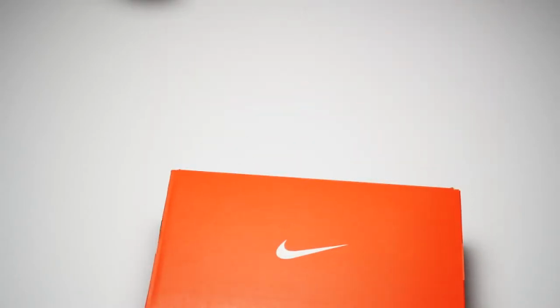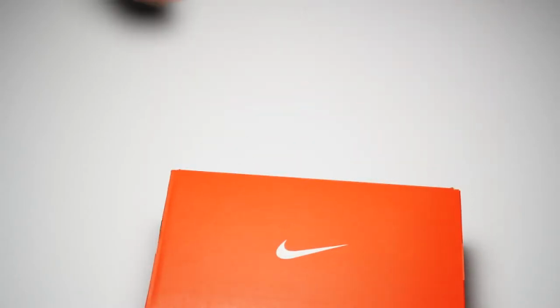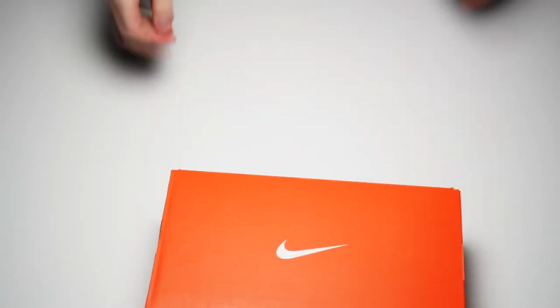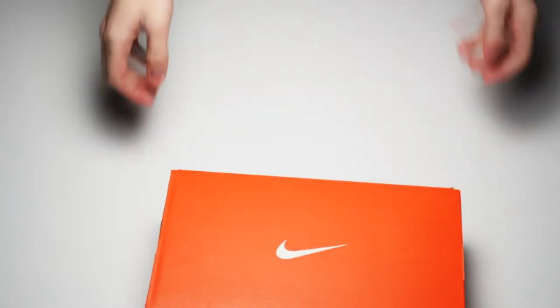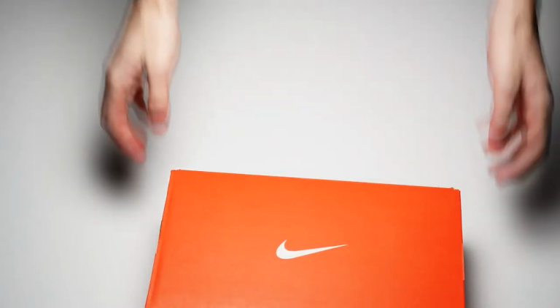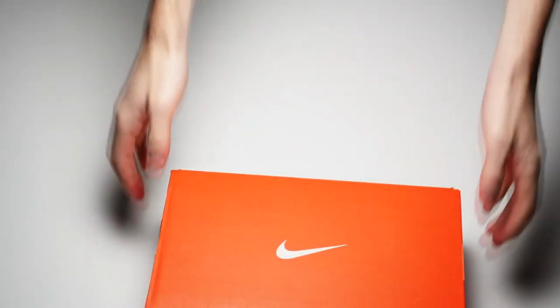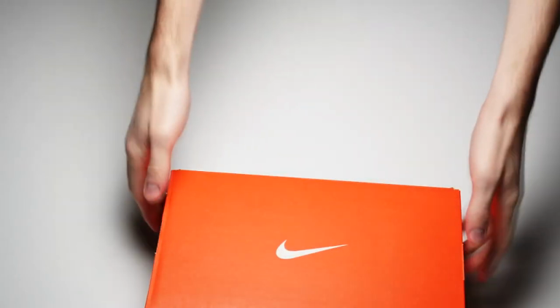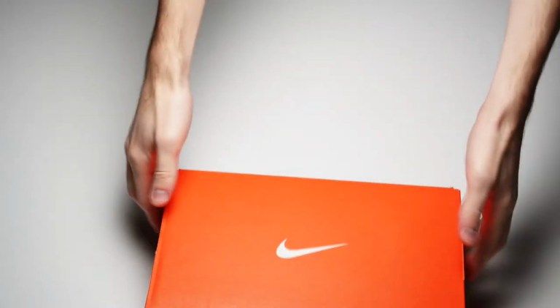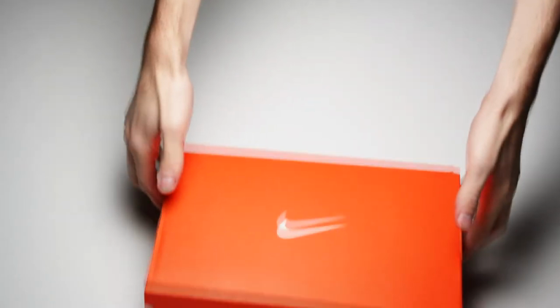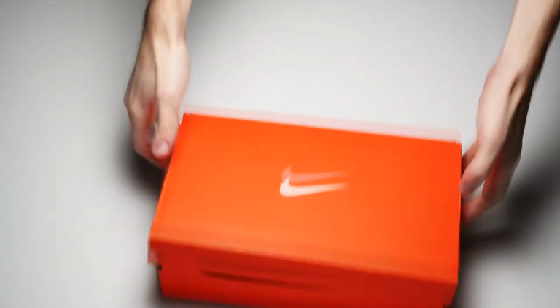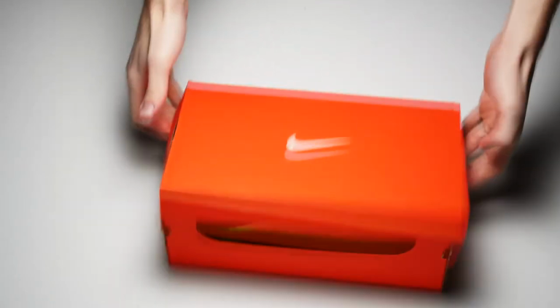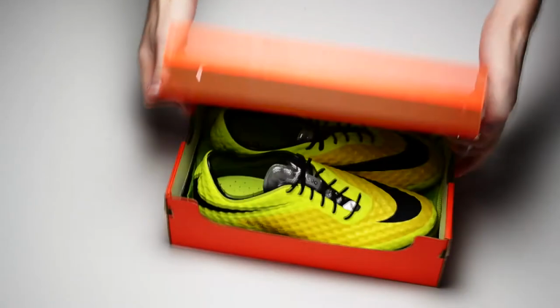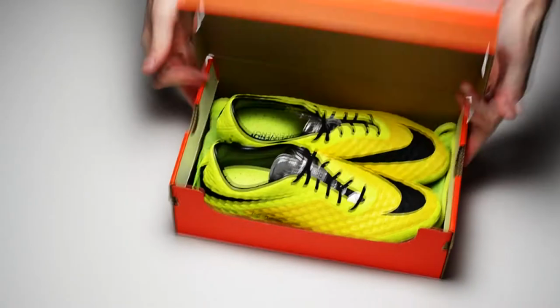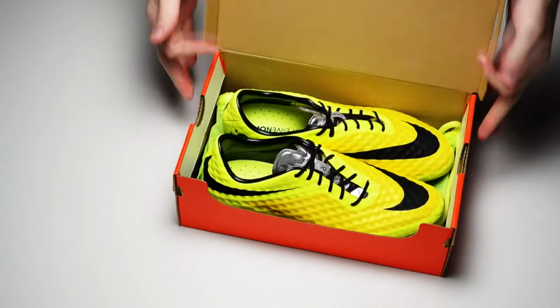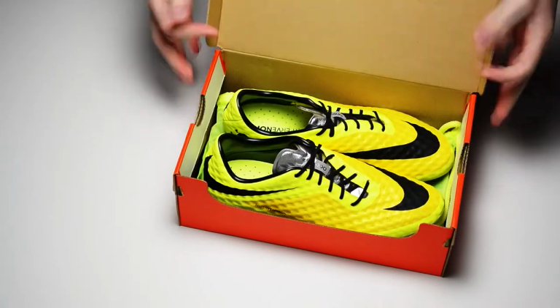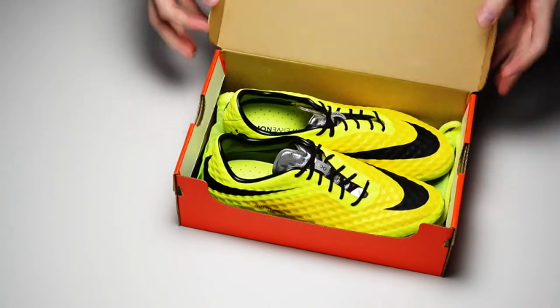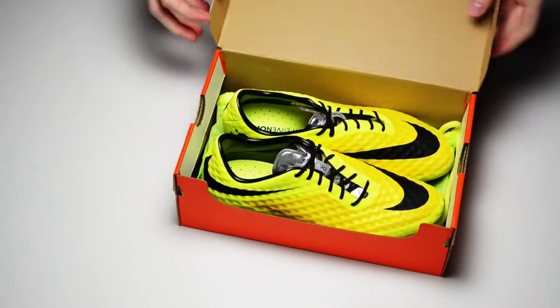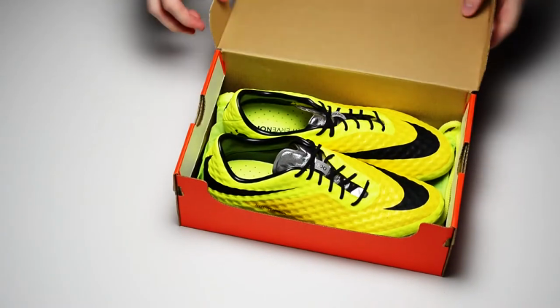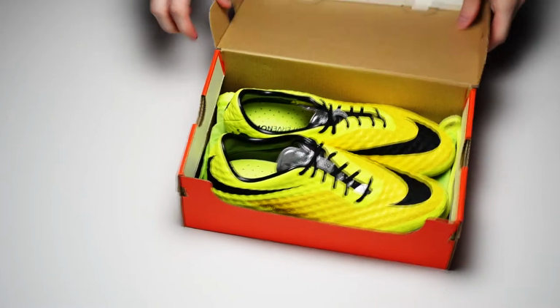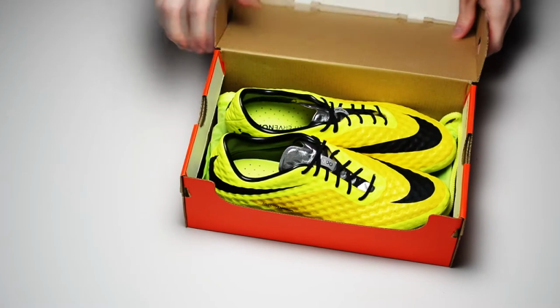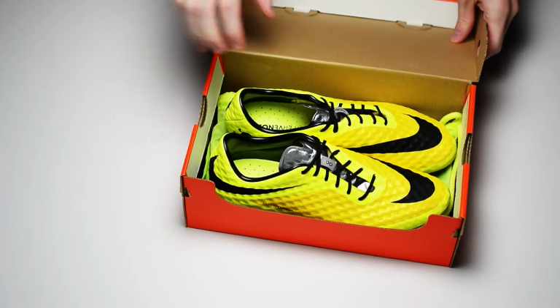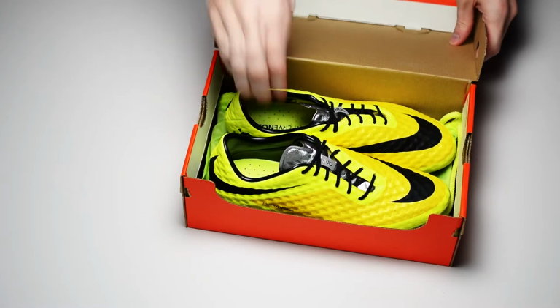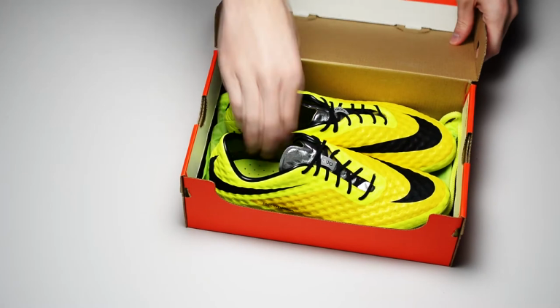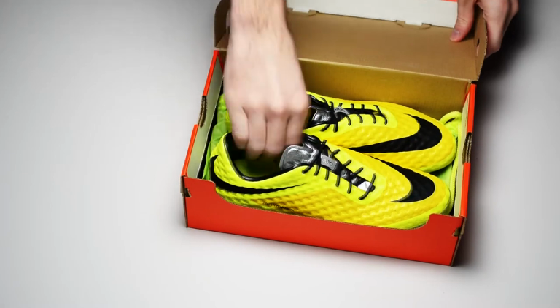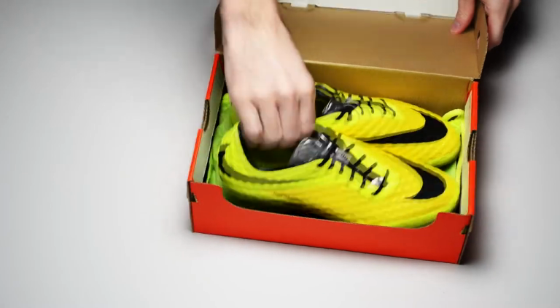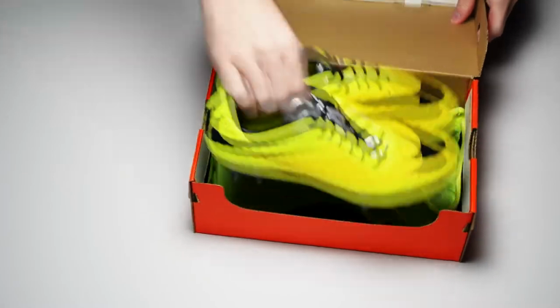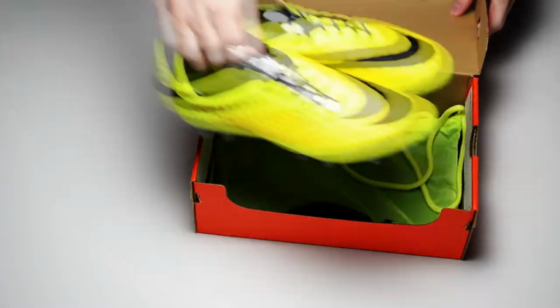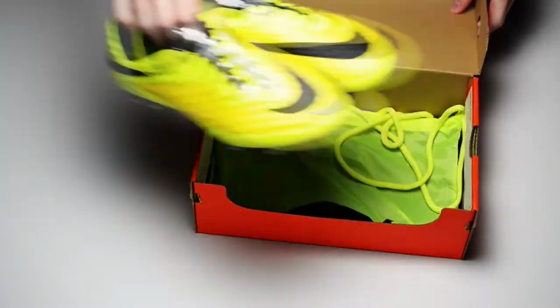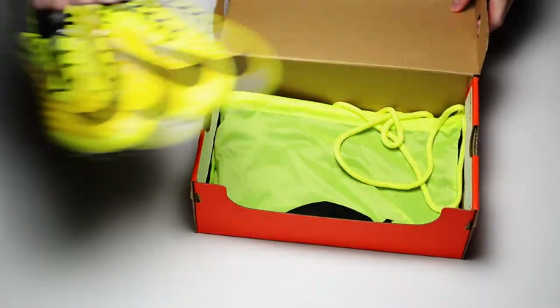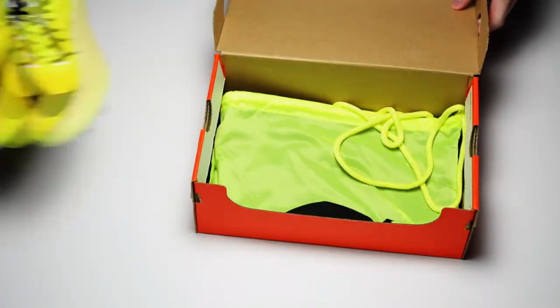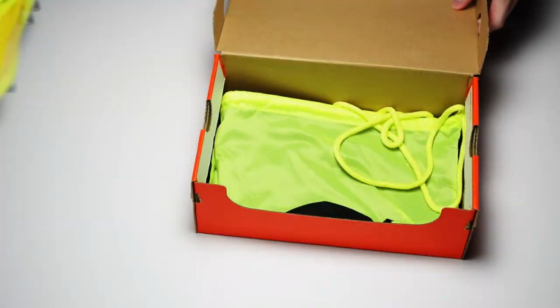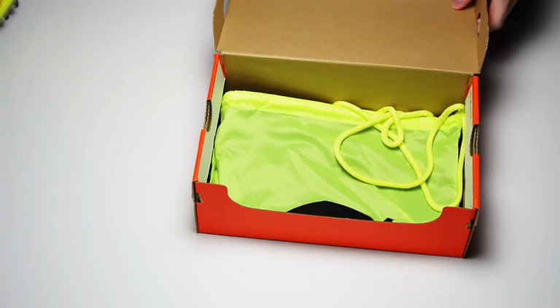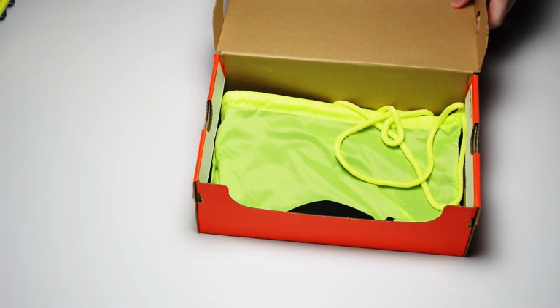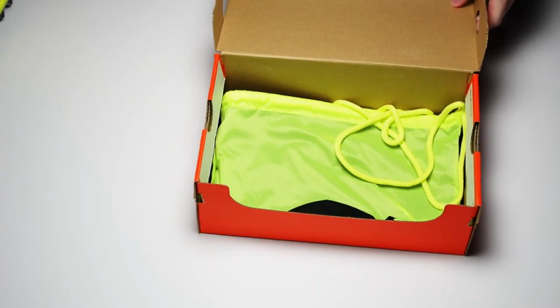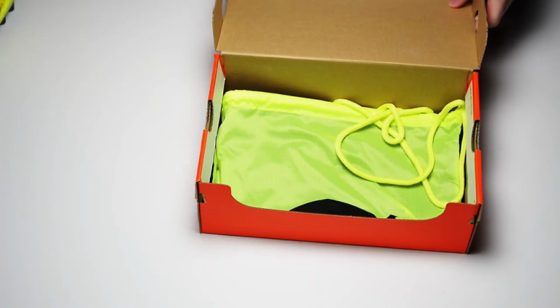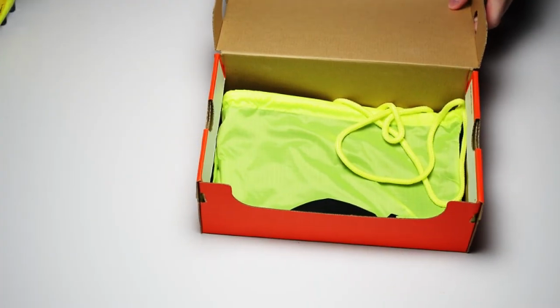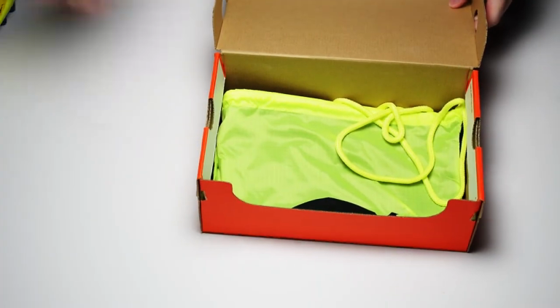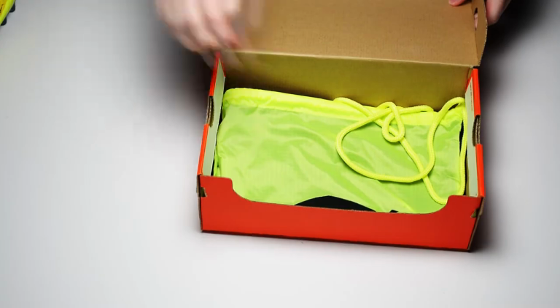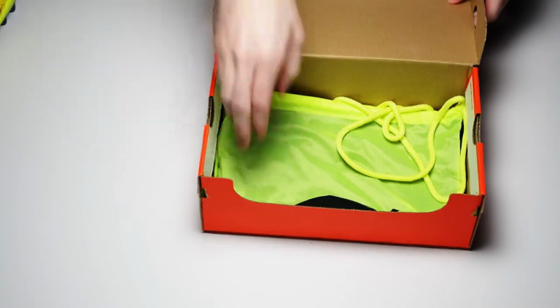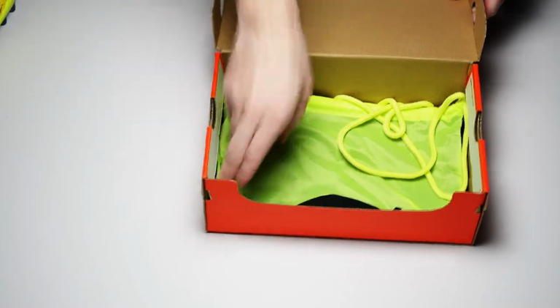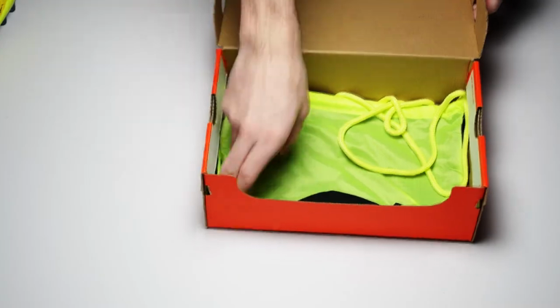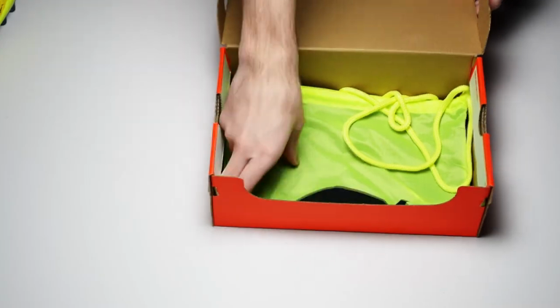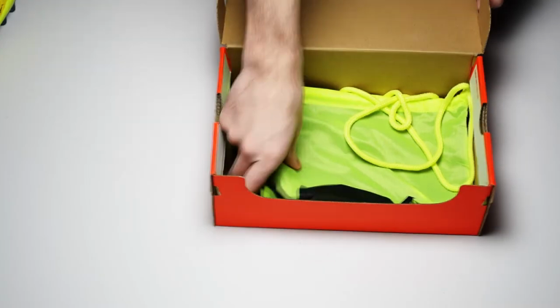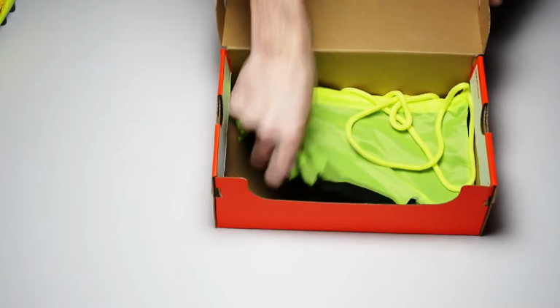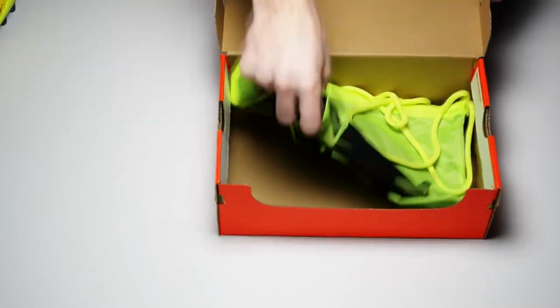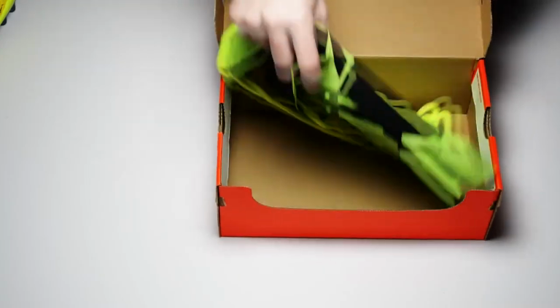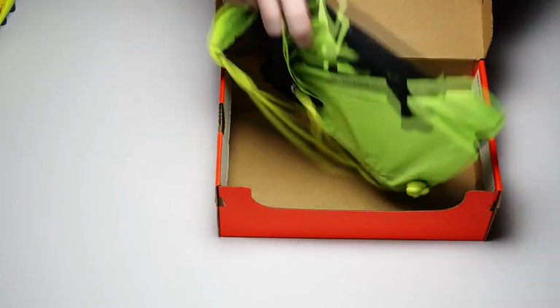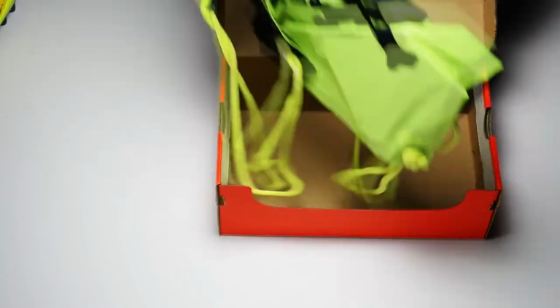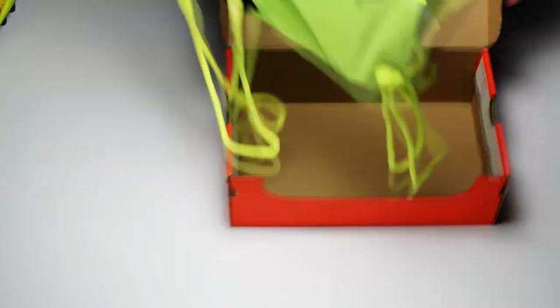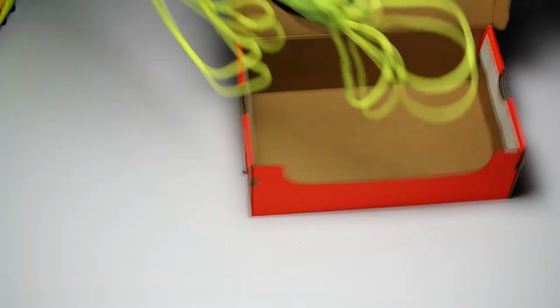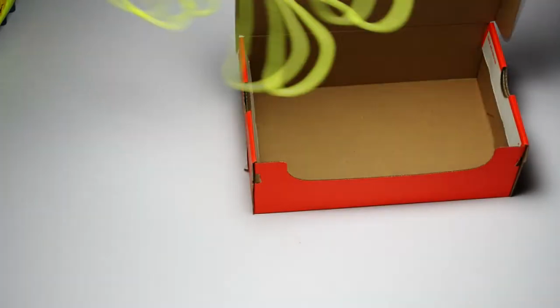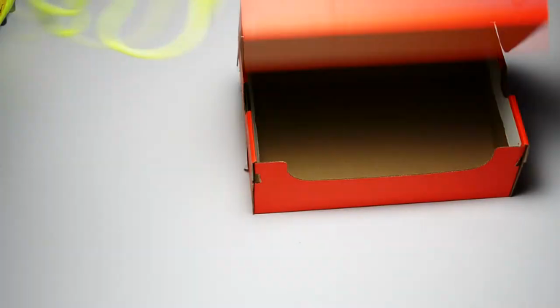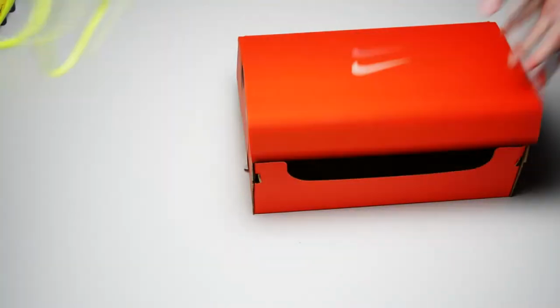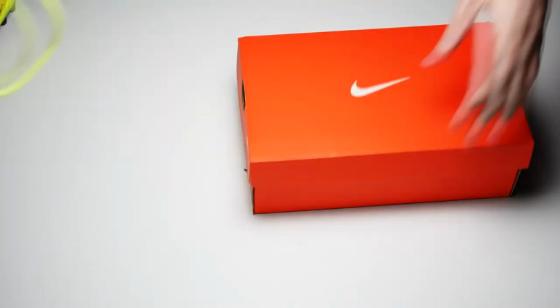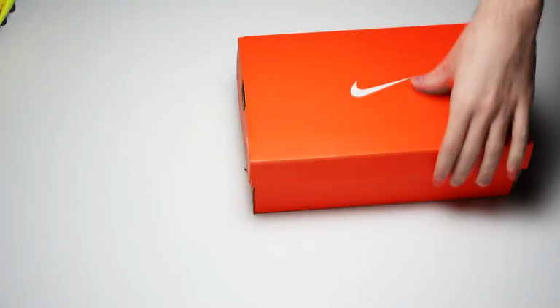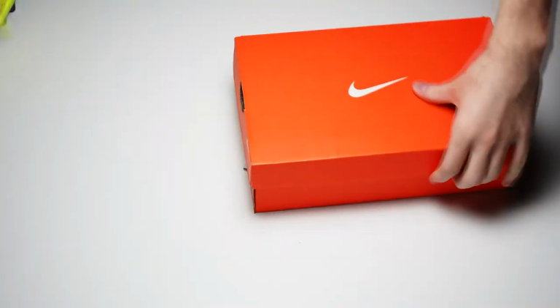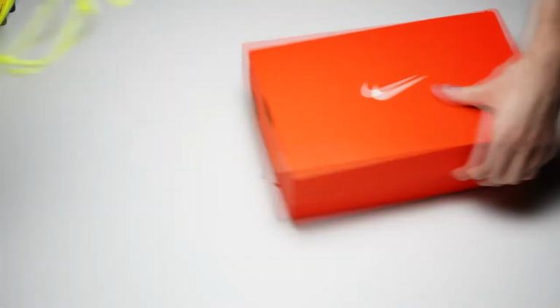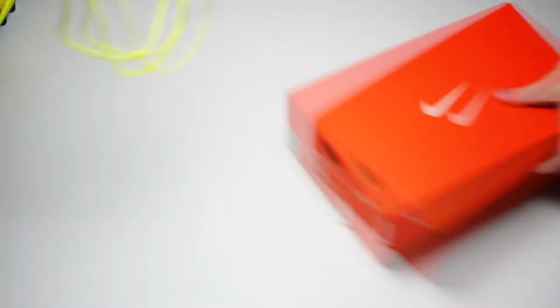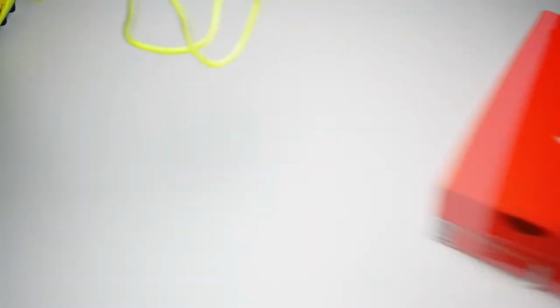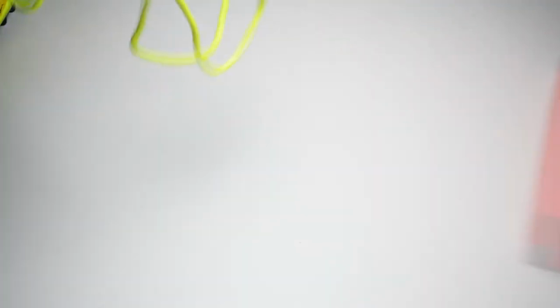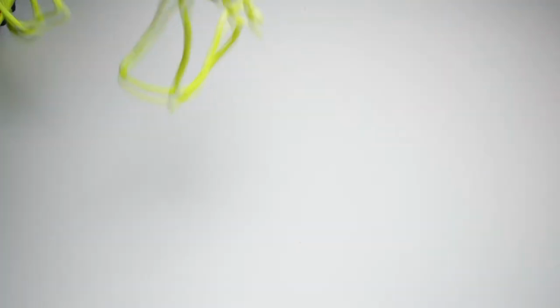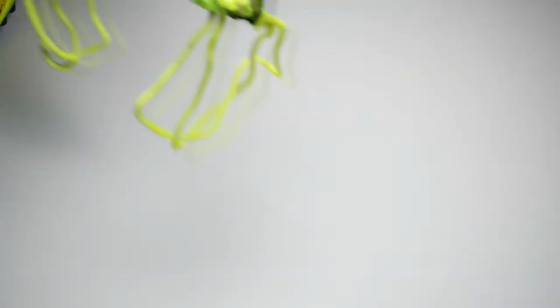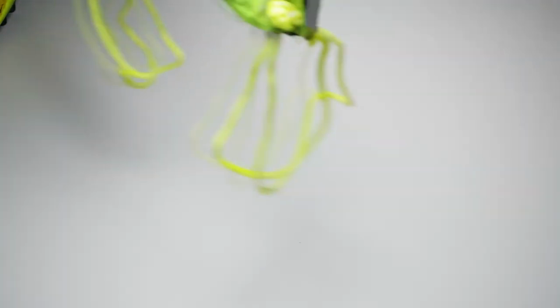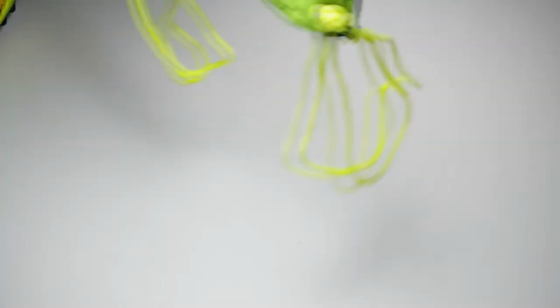Hello and welcome to another soccer review. This time around we're going to be taking a look at the latest edition of the Nike Hypervenom Phantom.